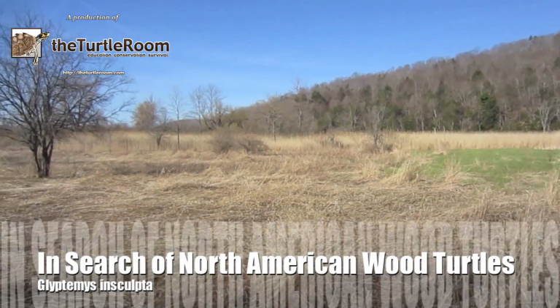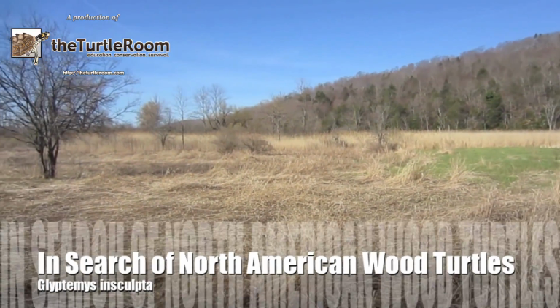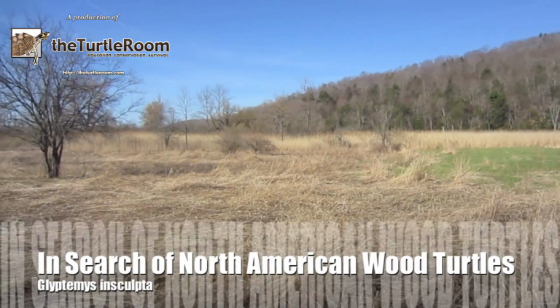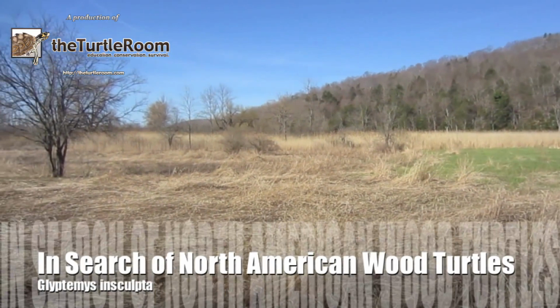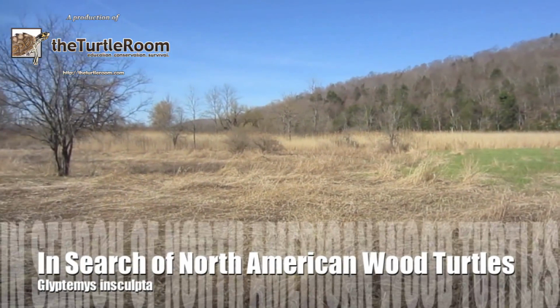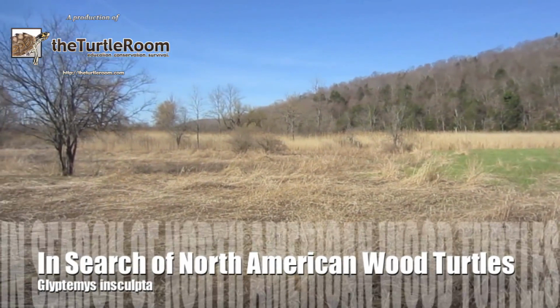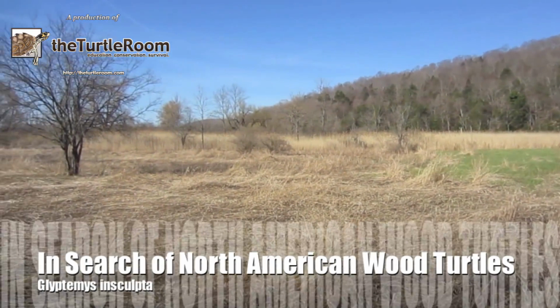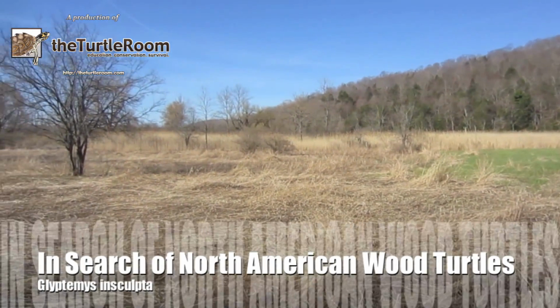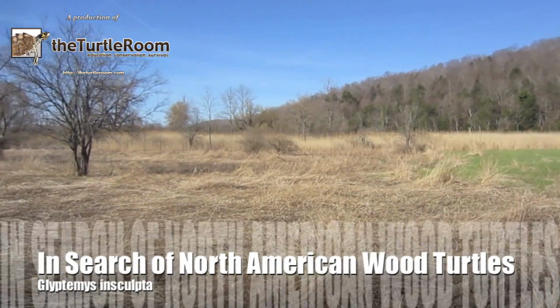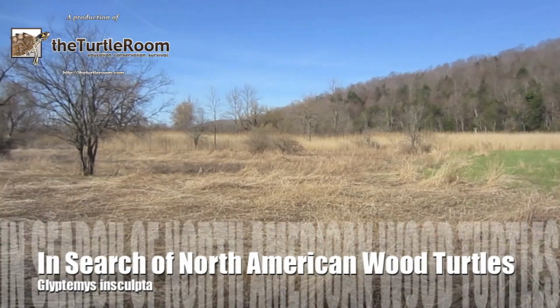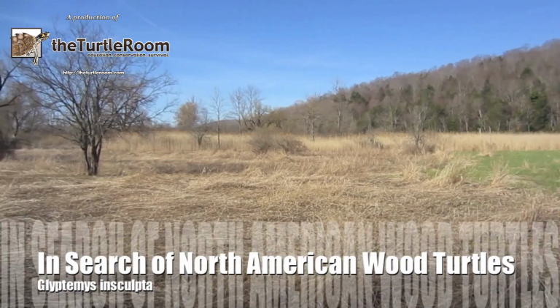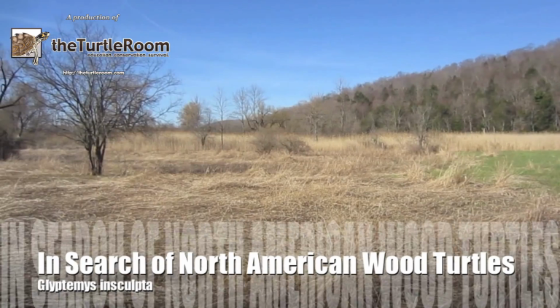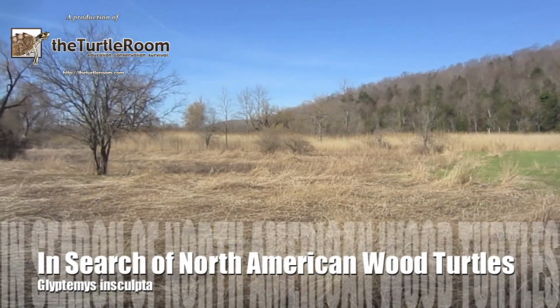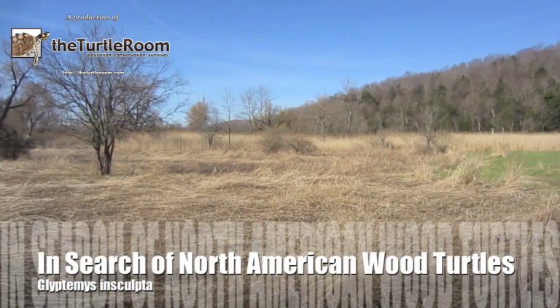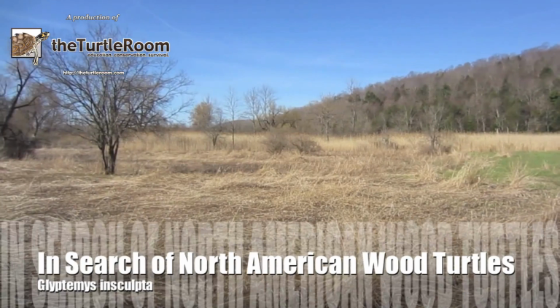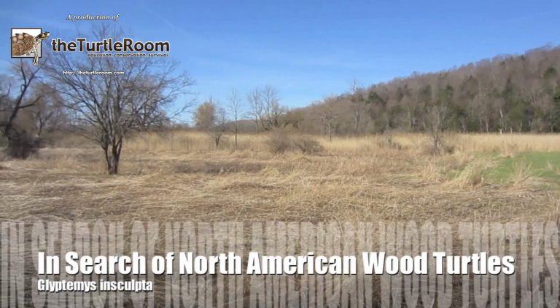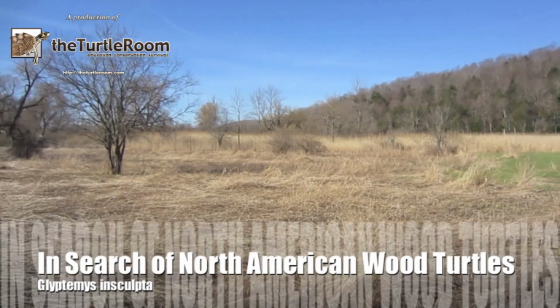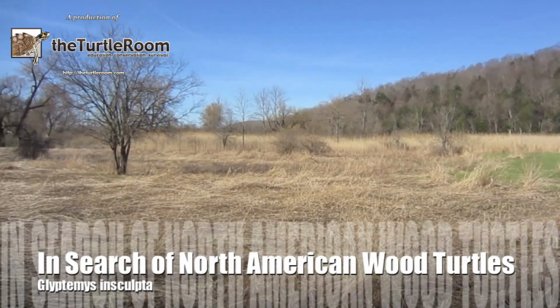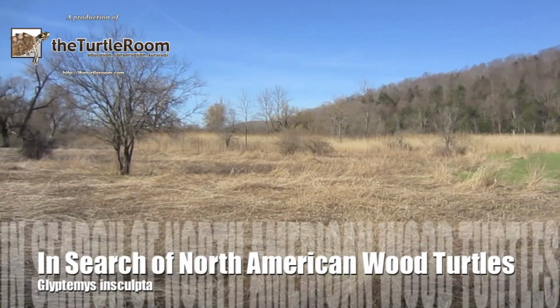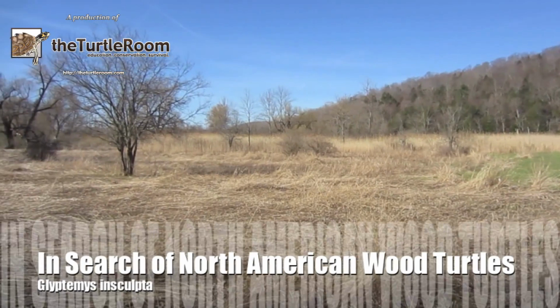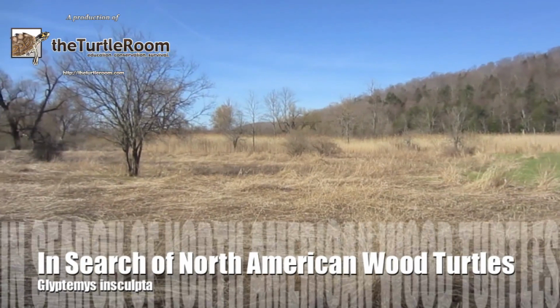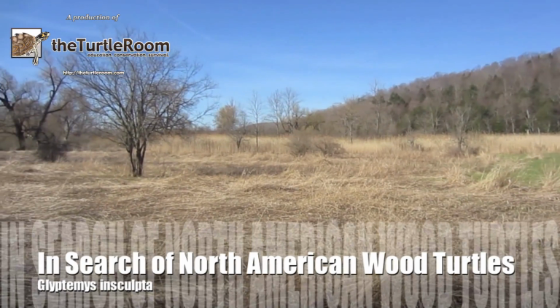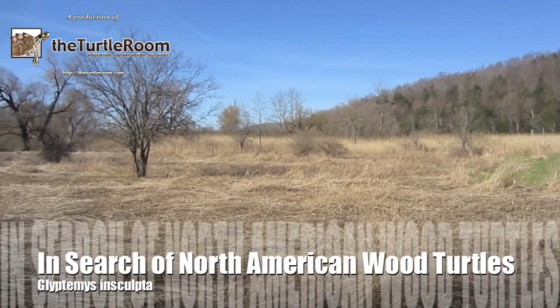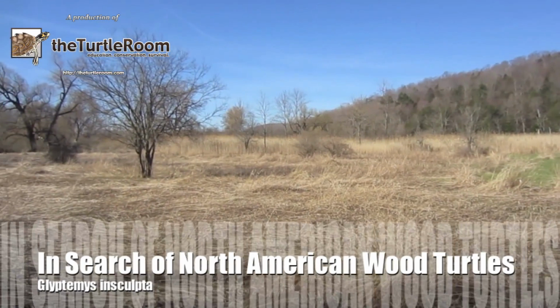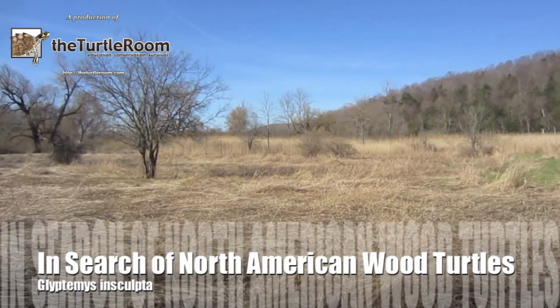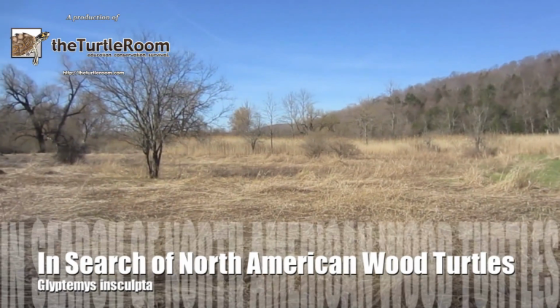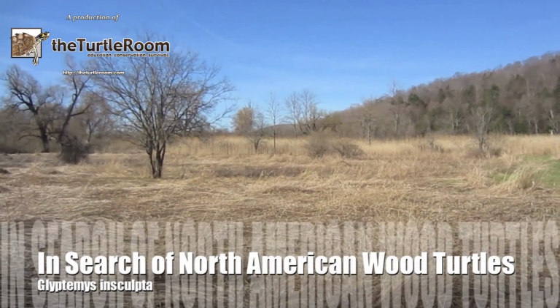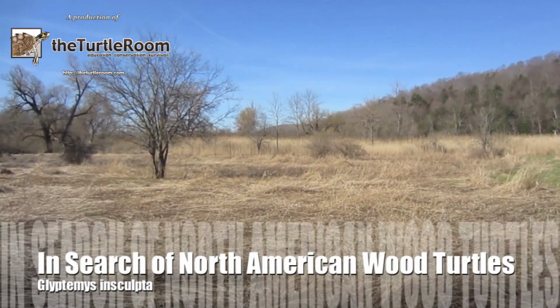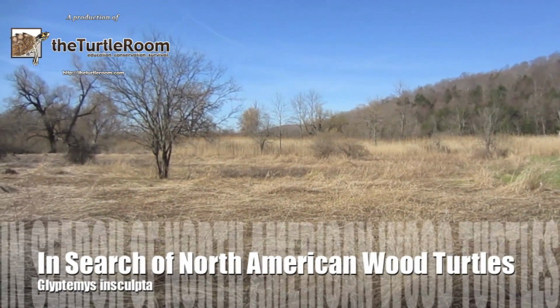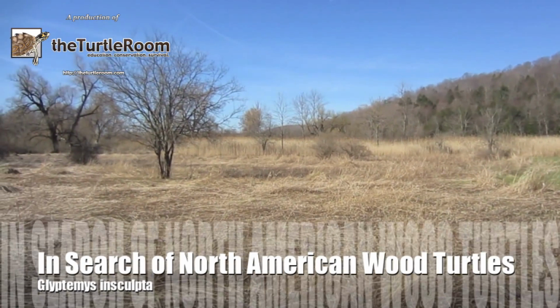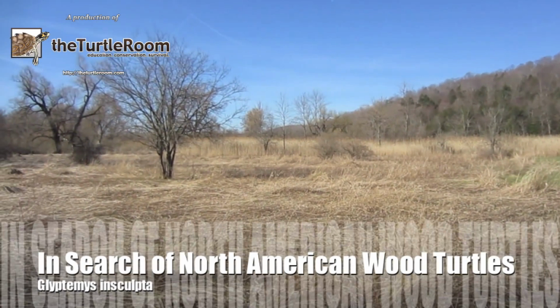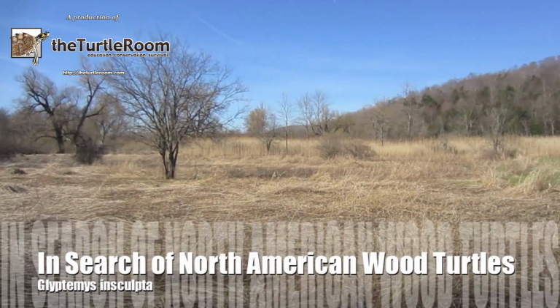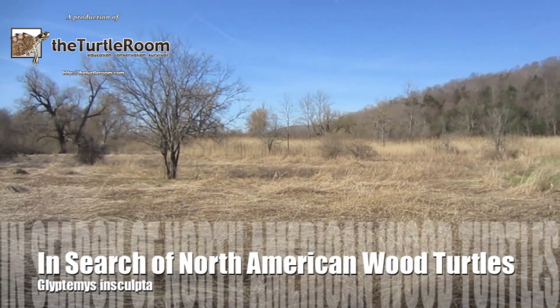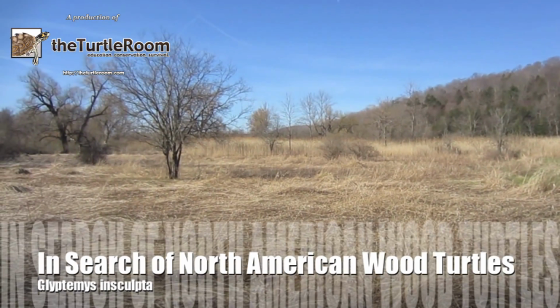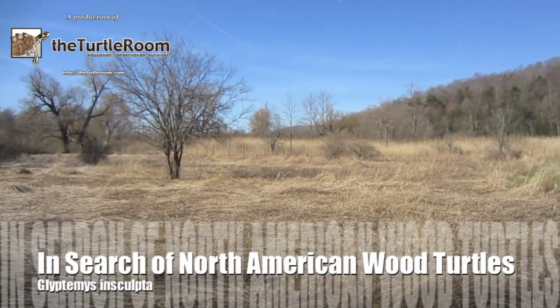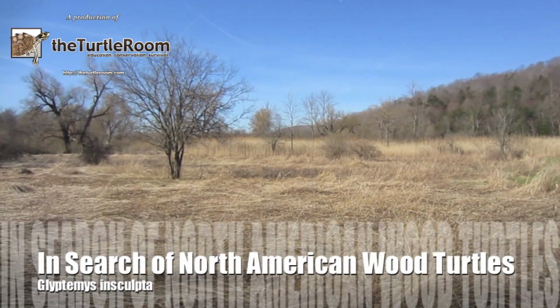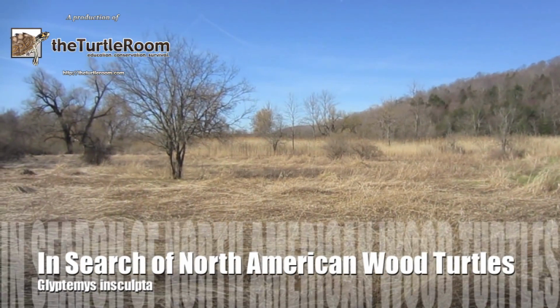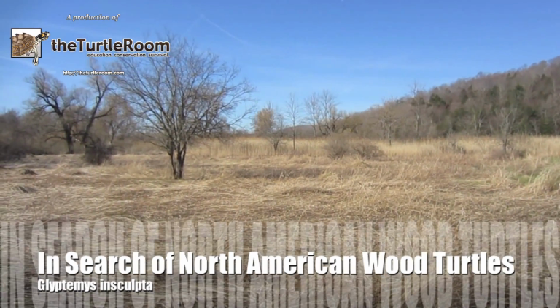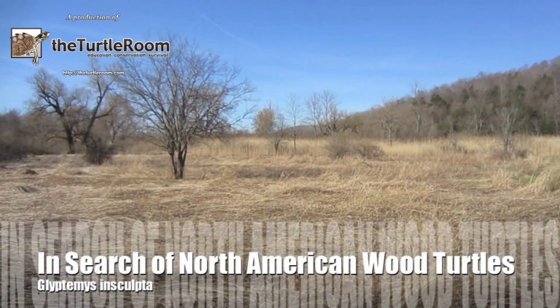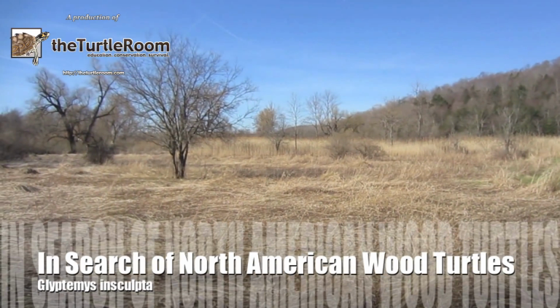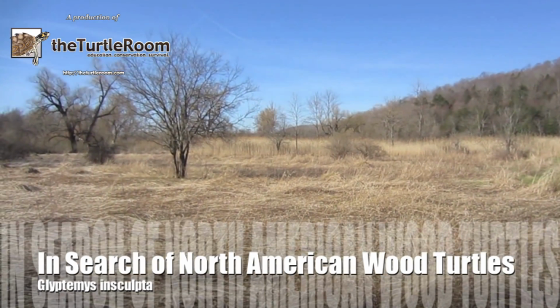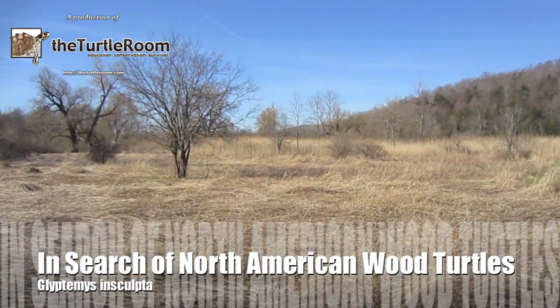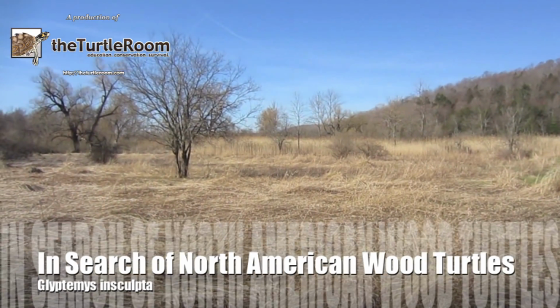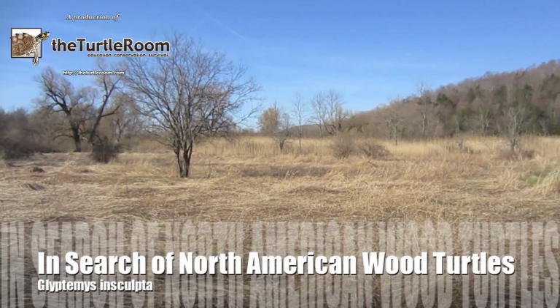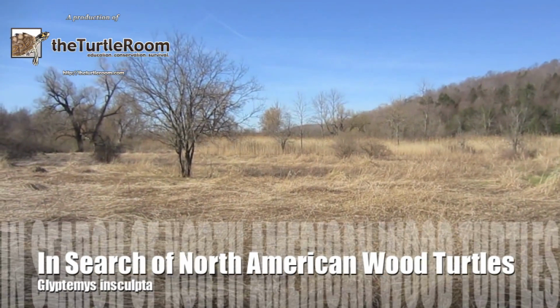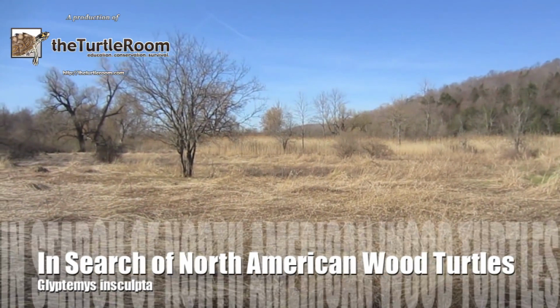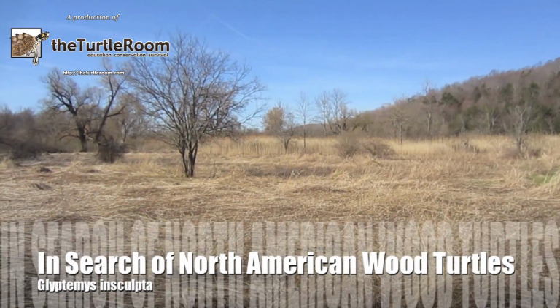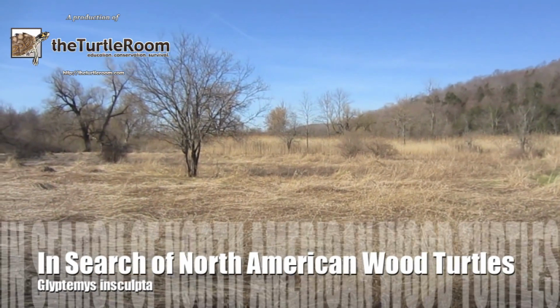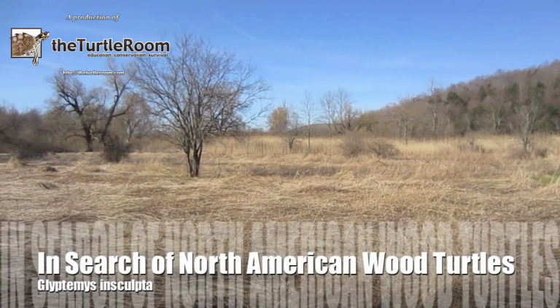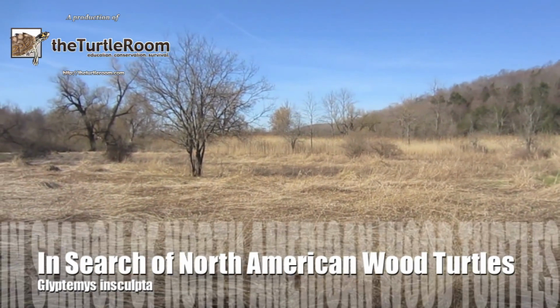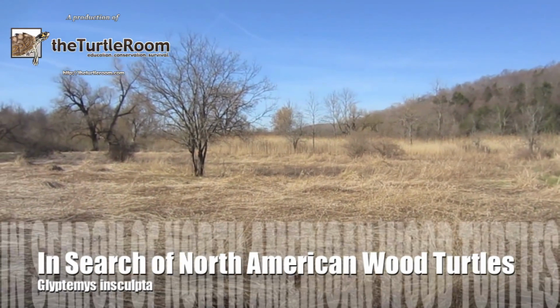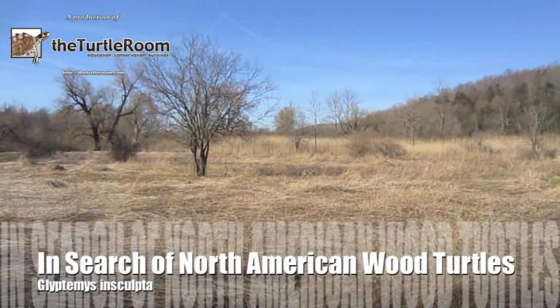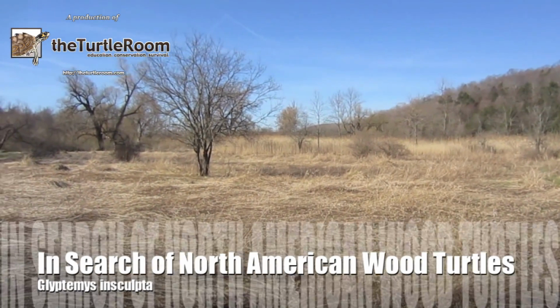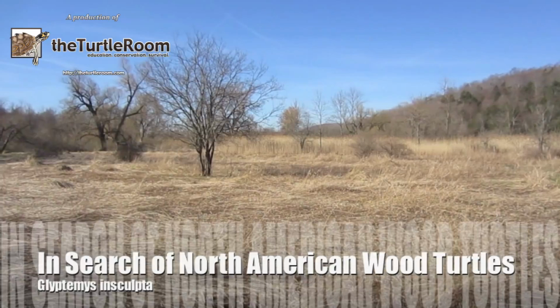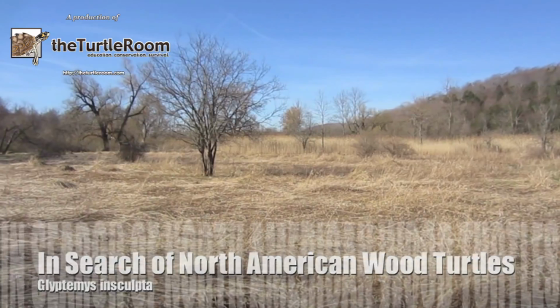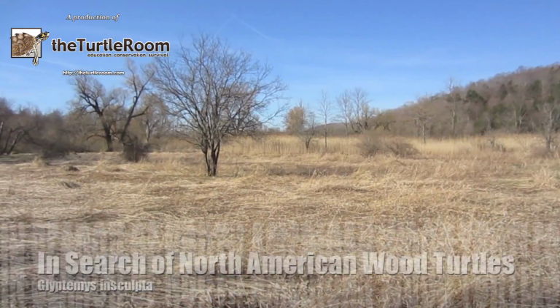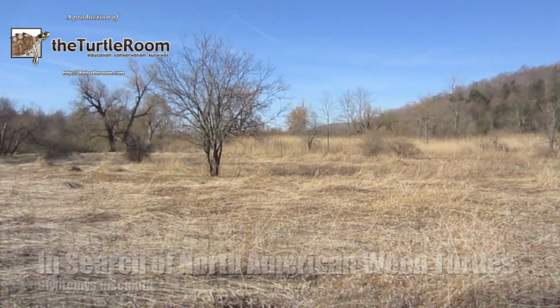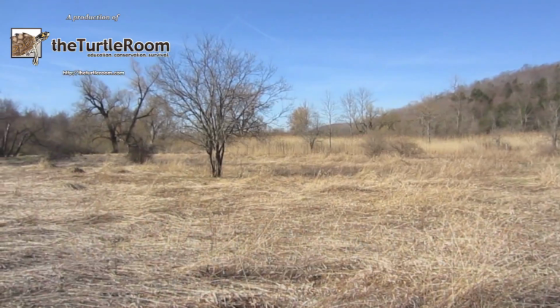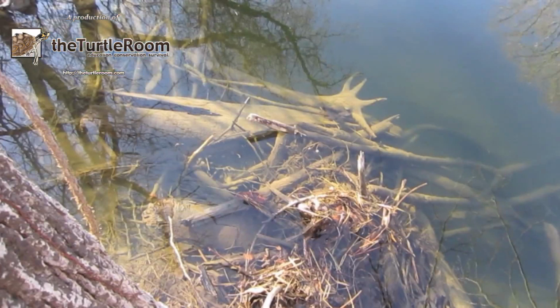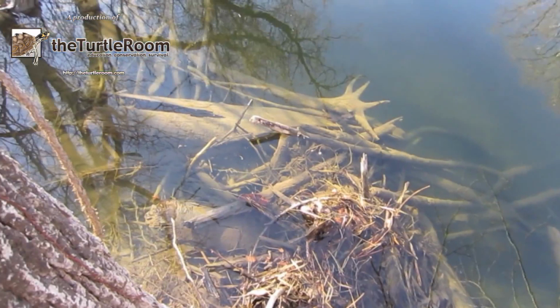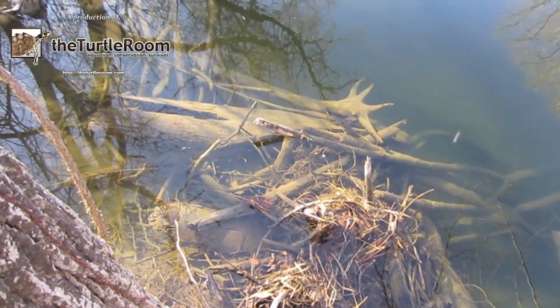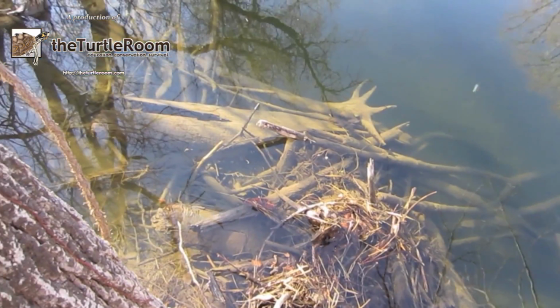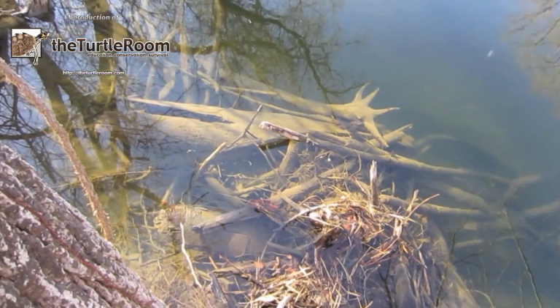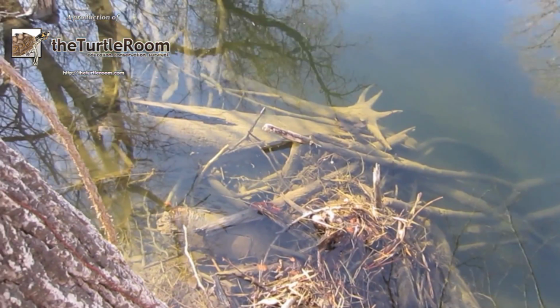Being able to spend time with Michael in the field is exciting enough, and the opportunity to see these rare animals is a huge added bonus.